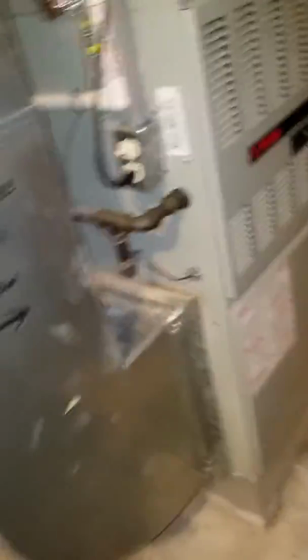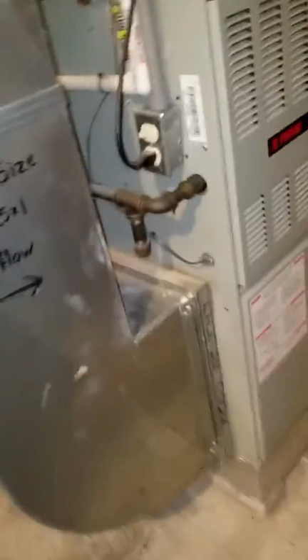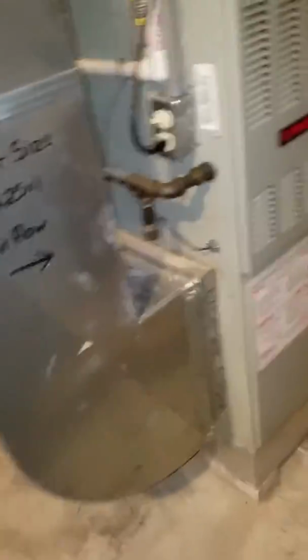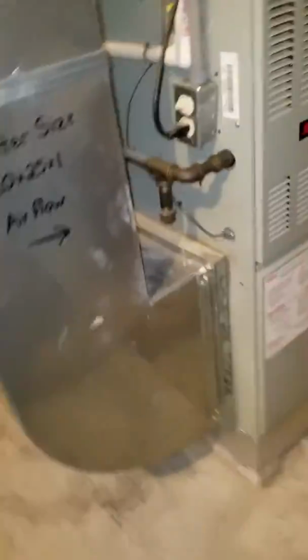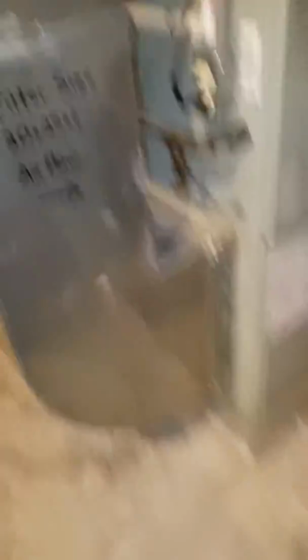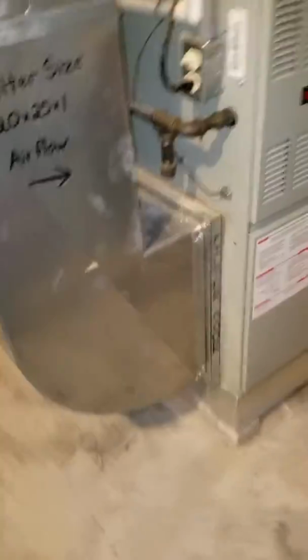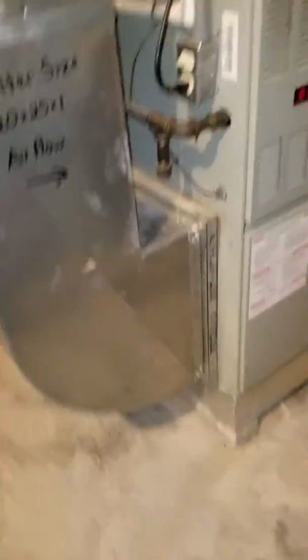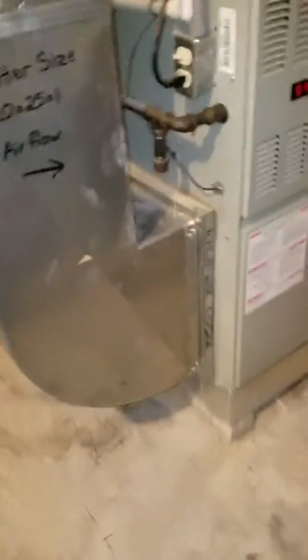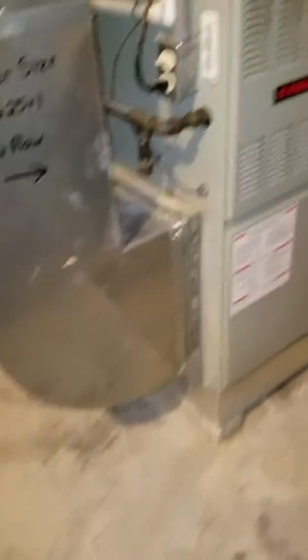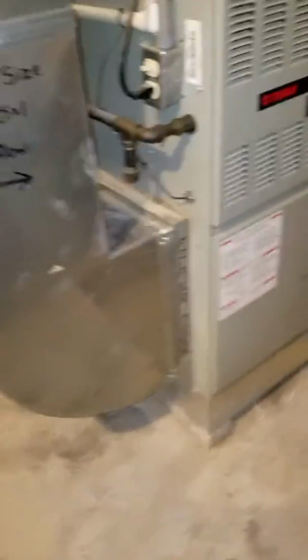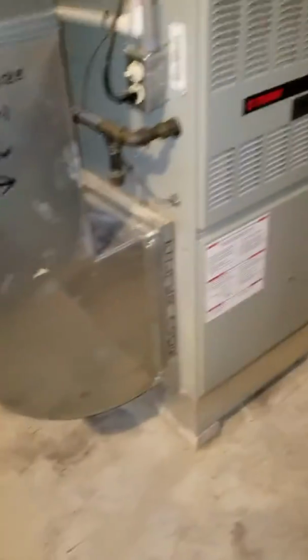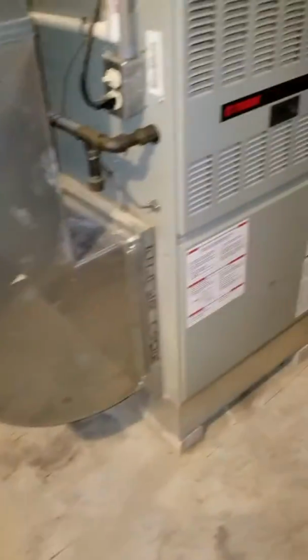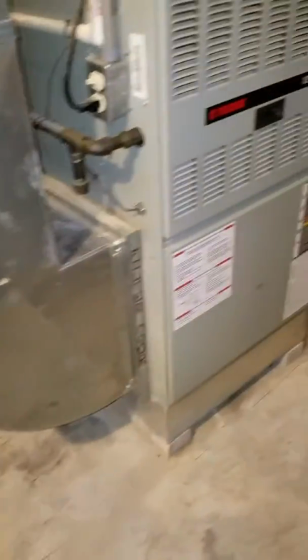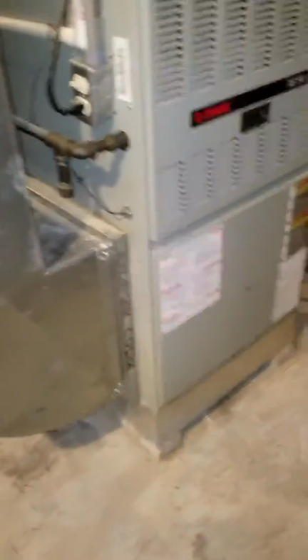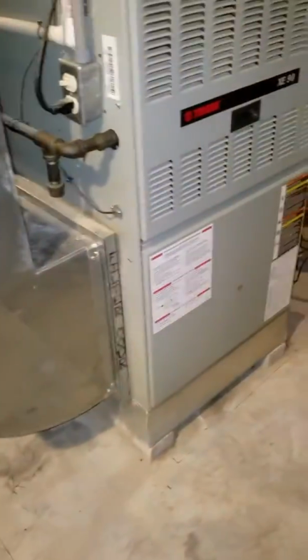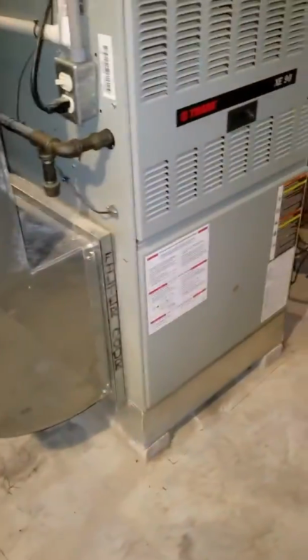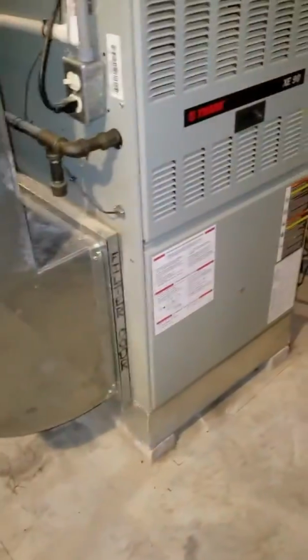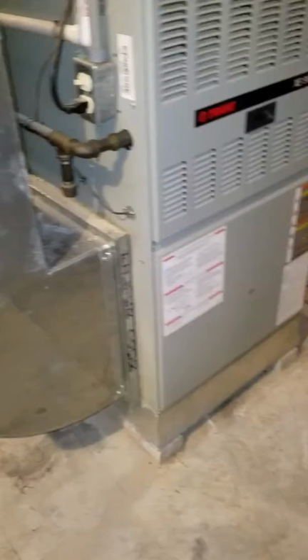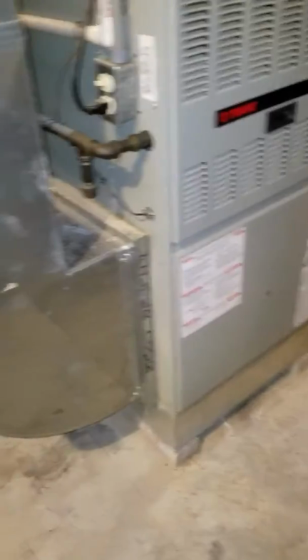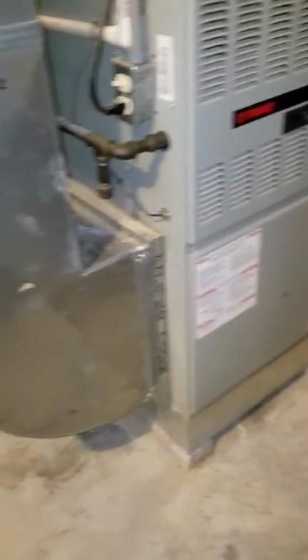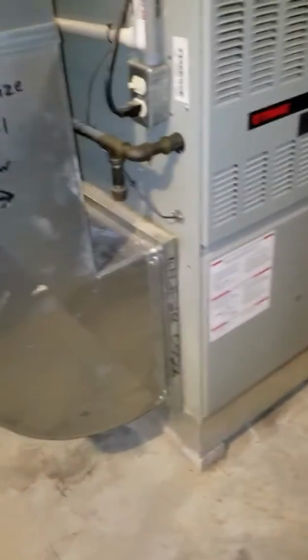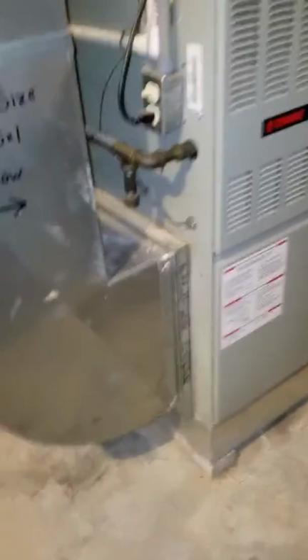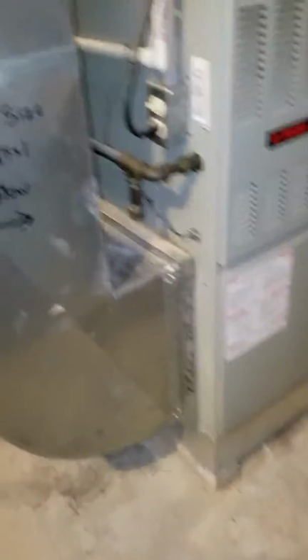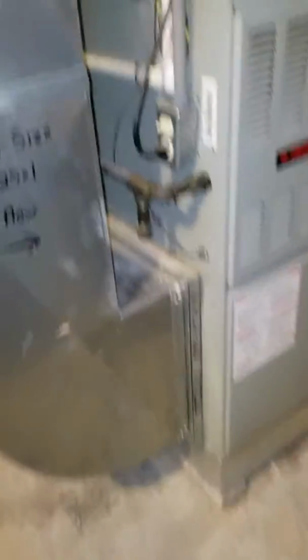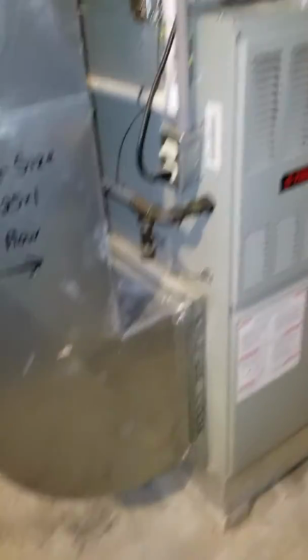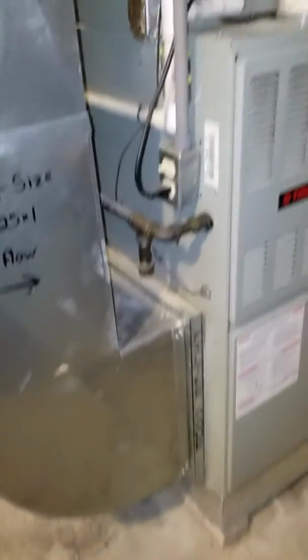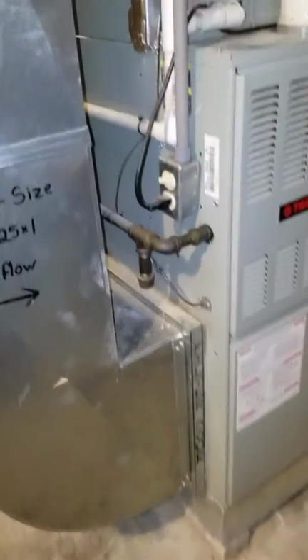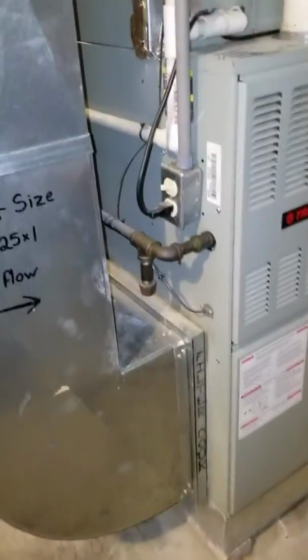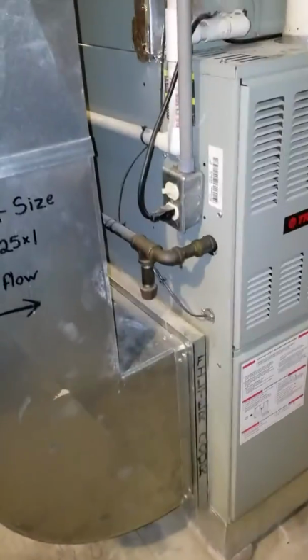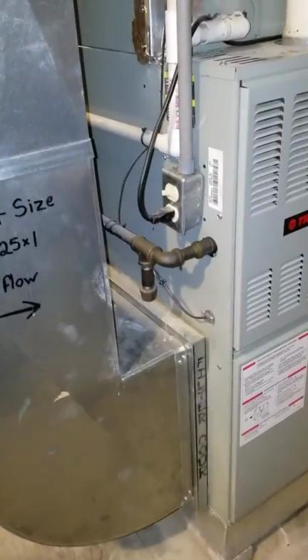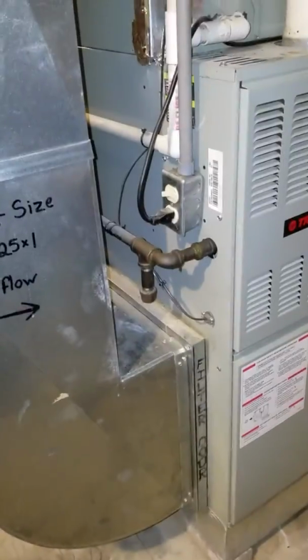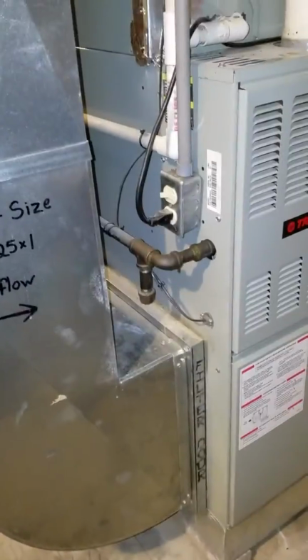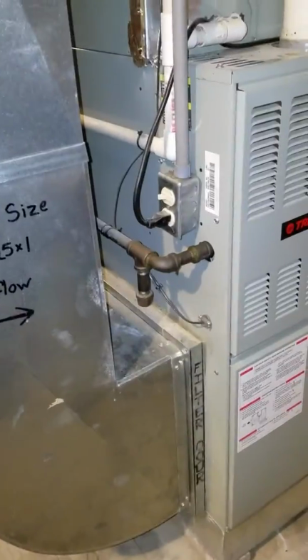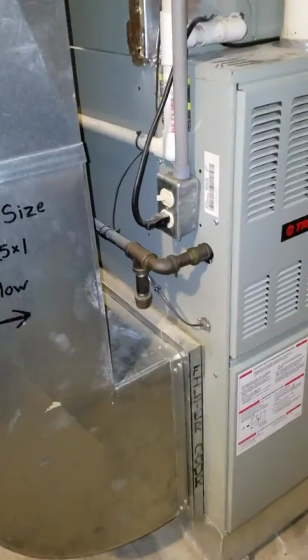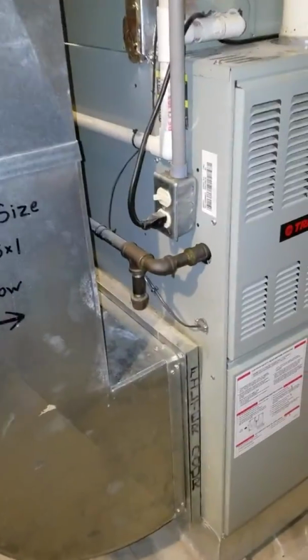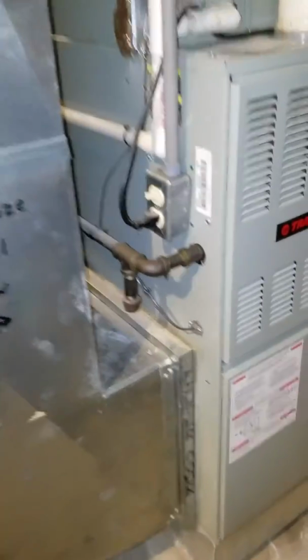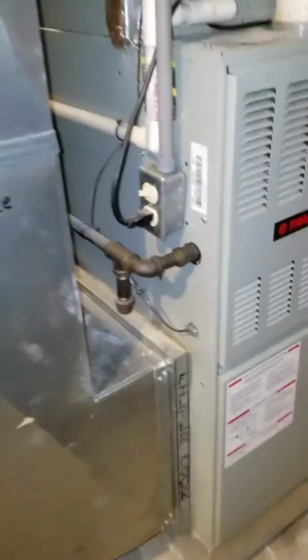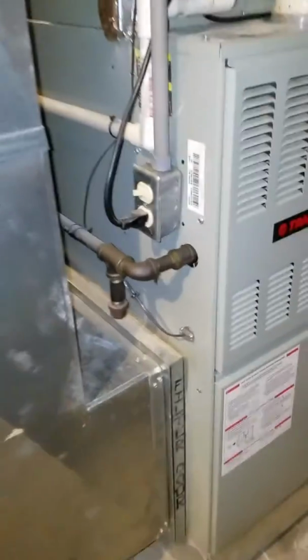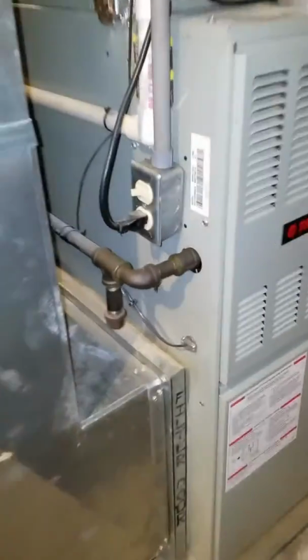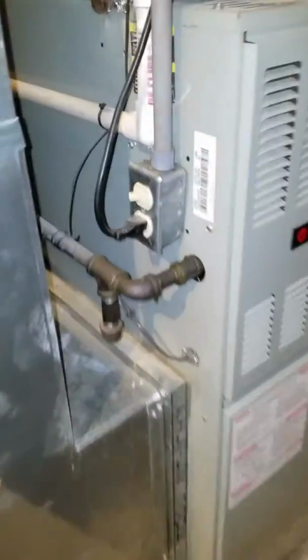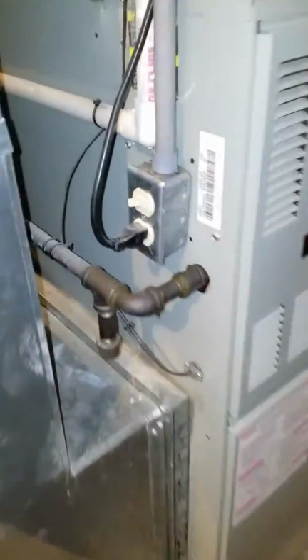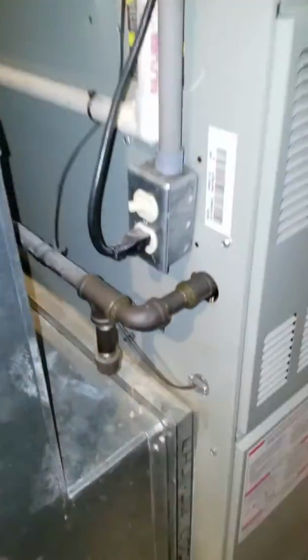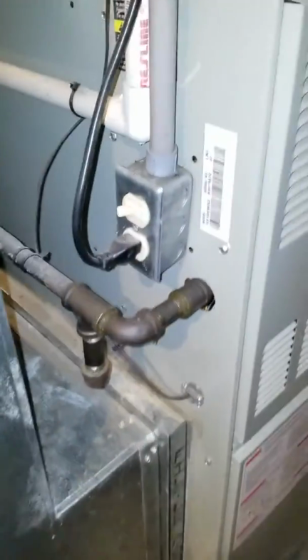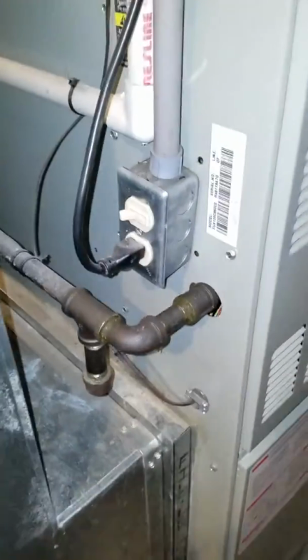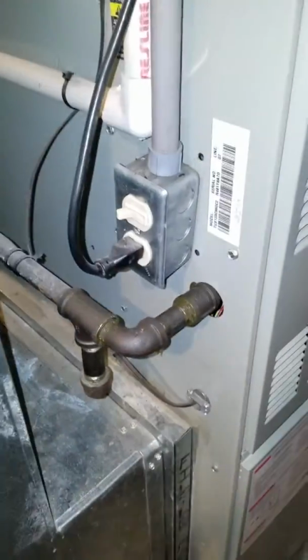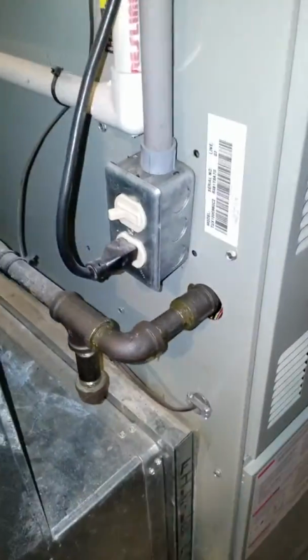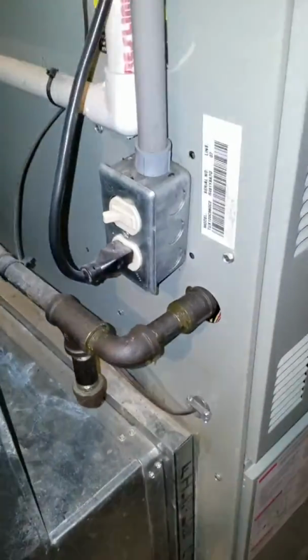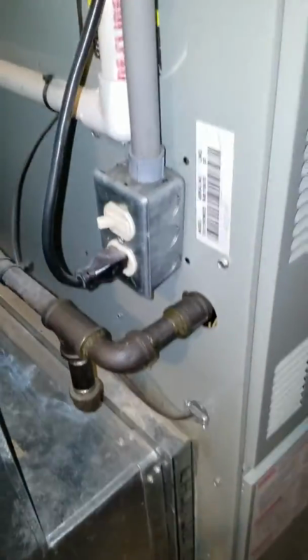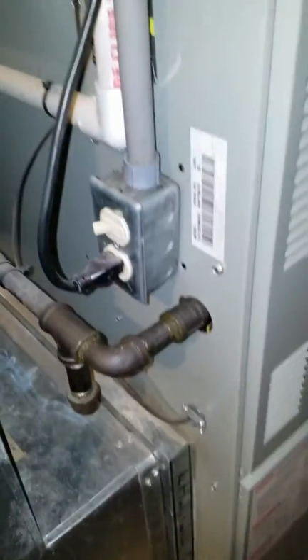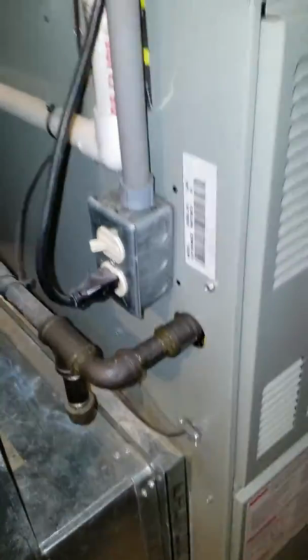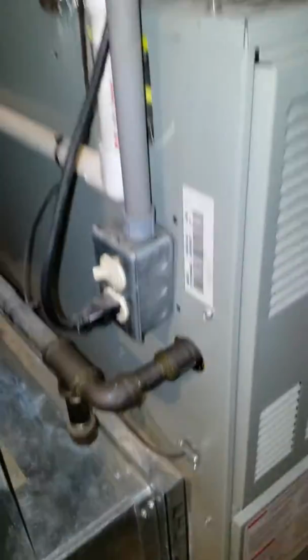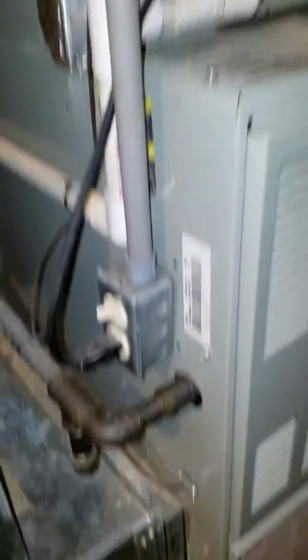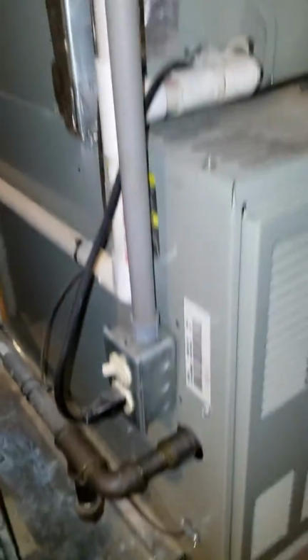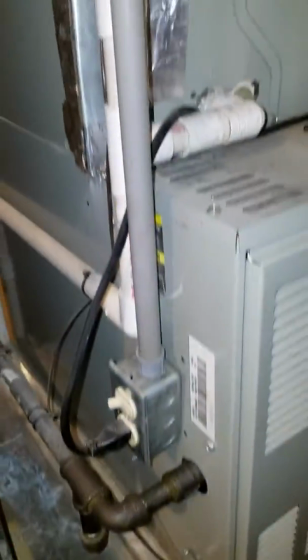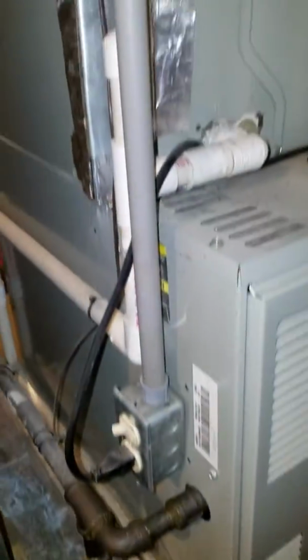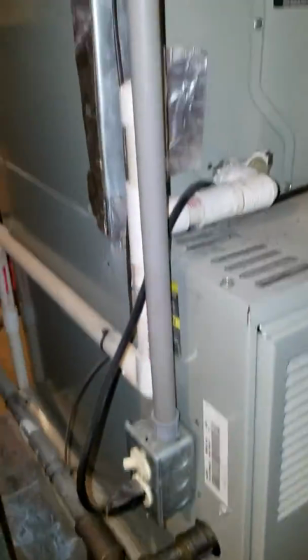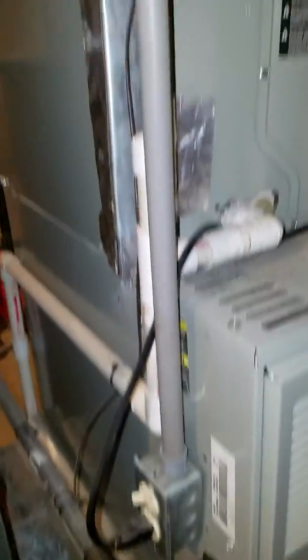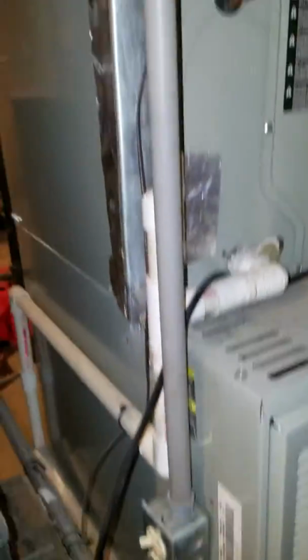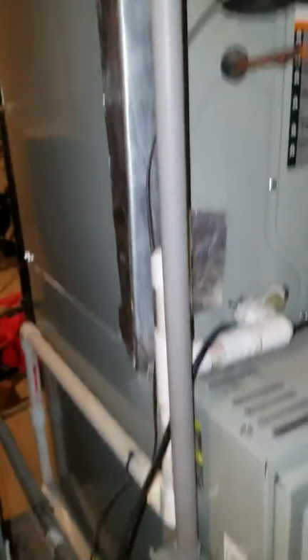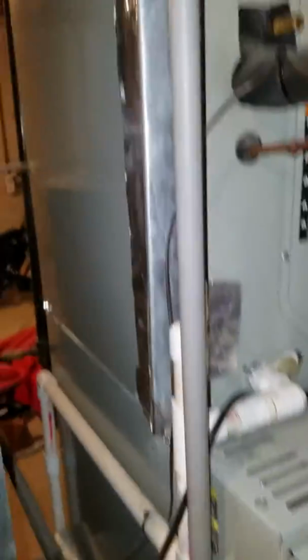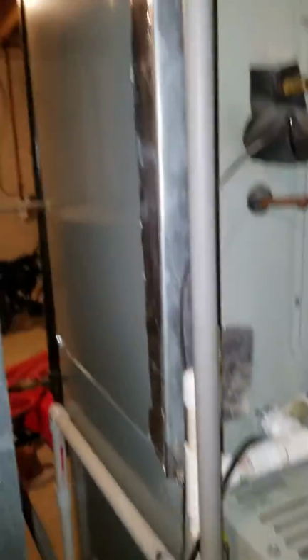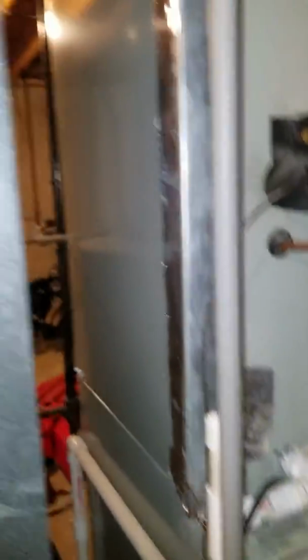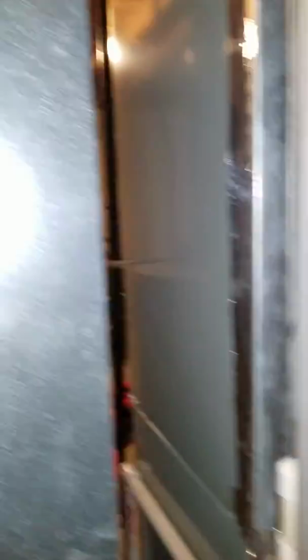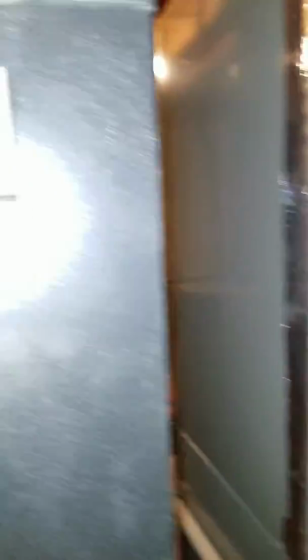I want to do a 5-inch filter on this, with a 3/4-inch gas line and the electric on the left-hand side.